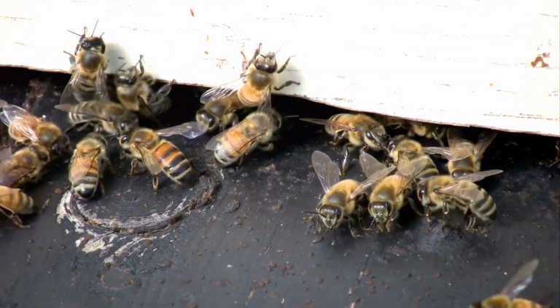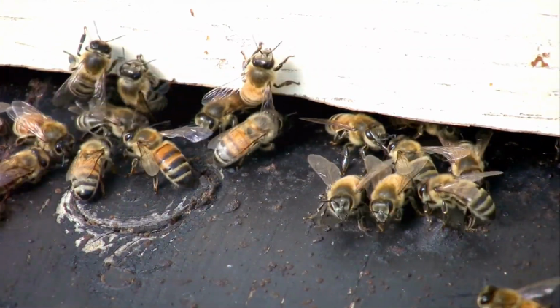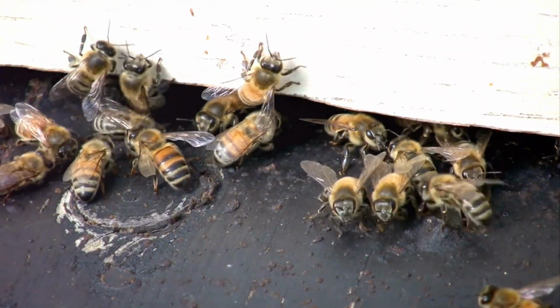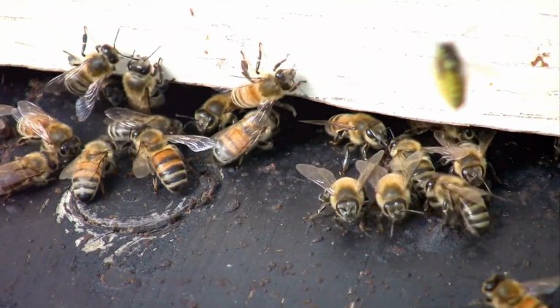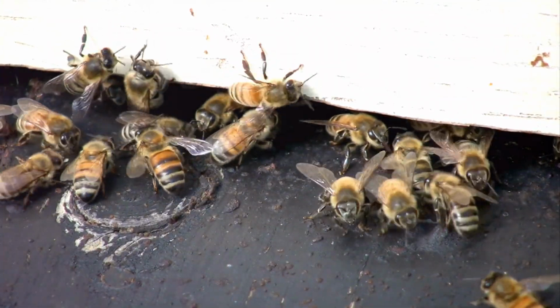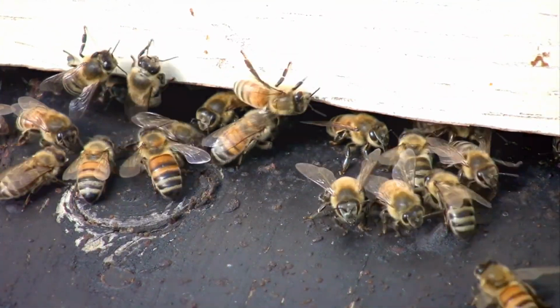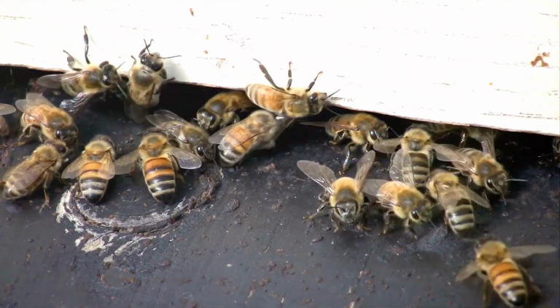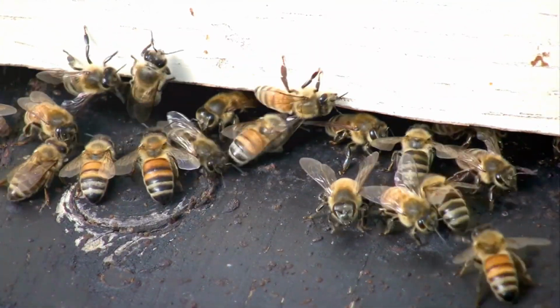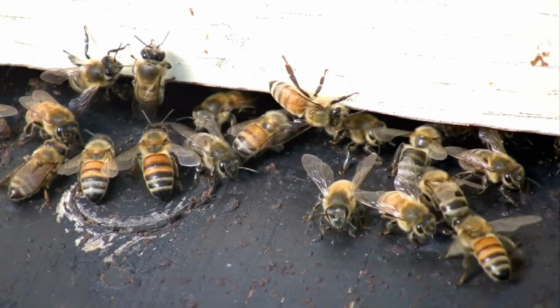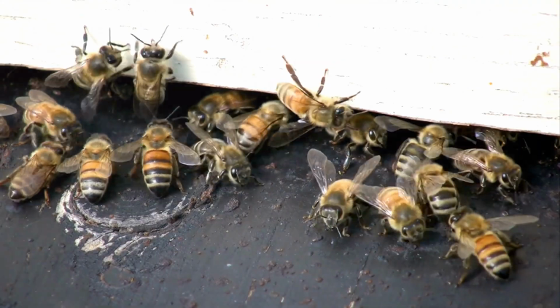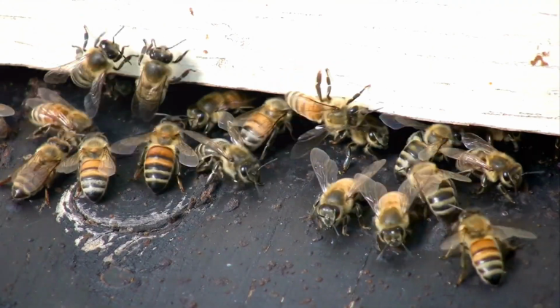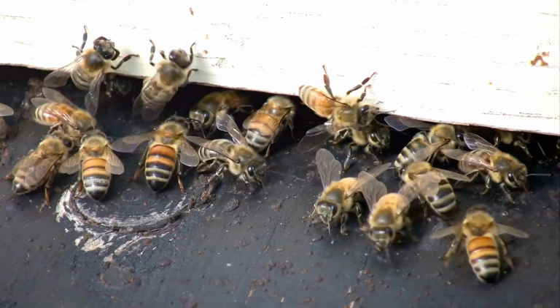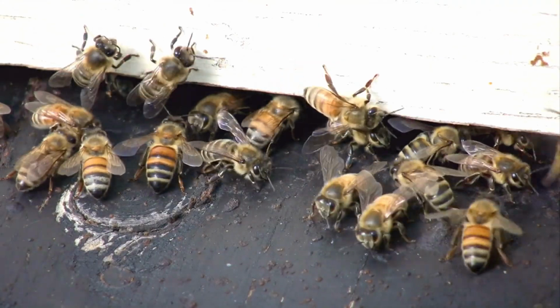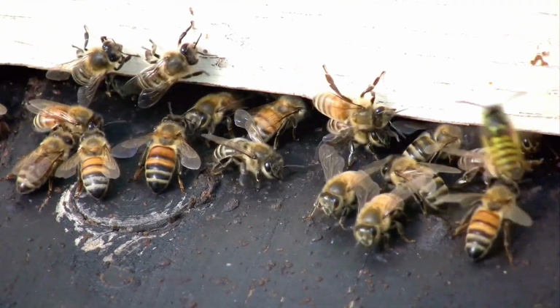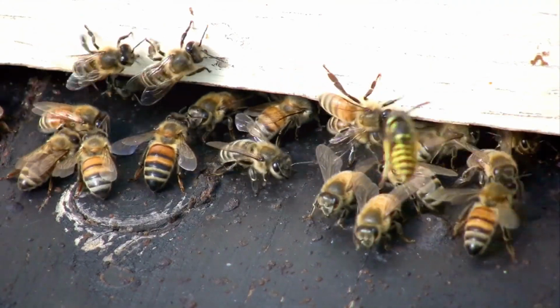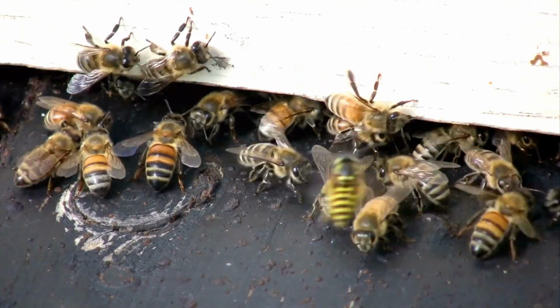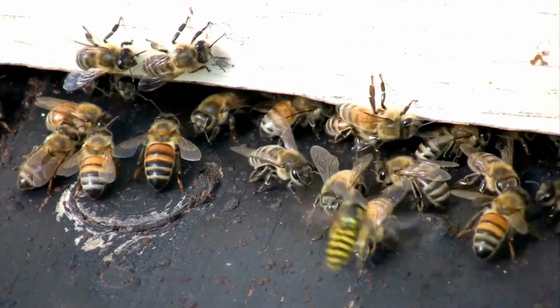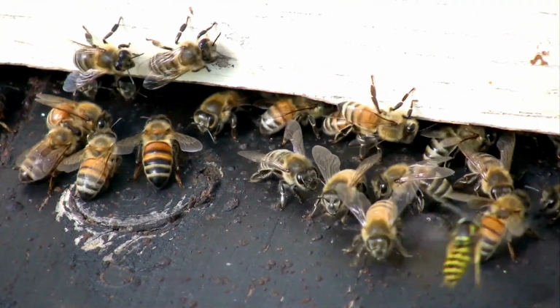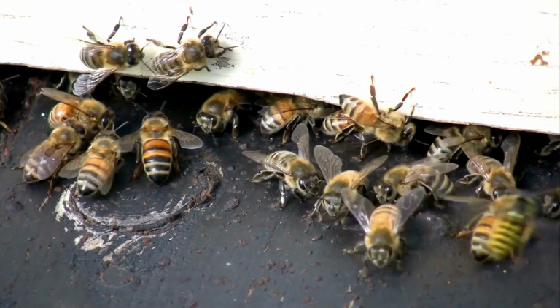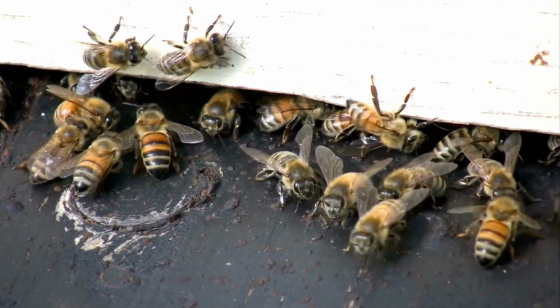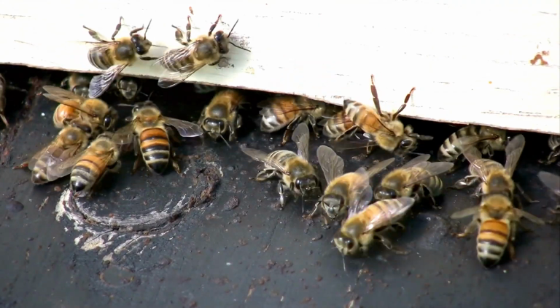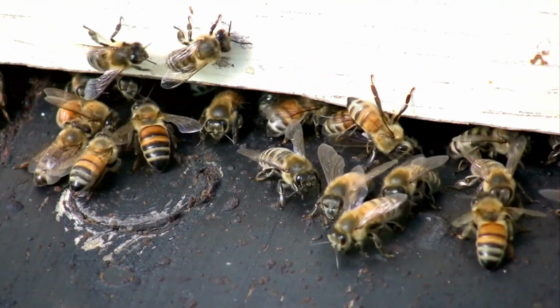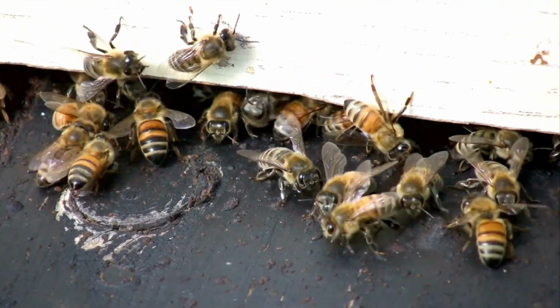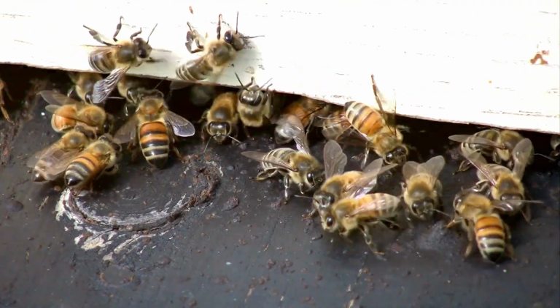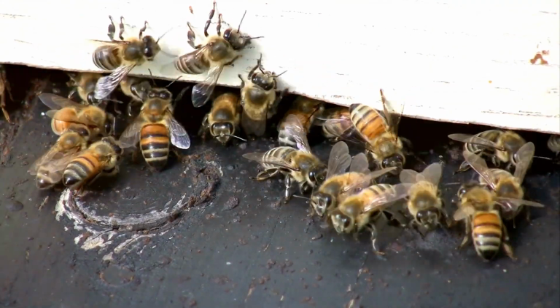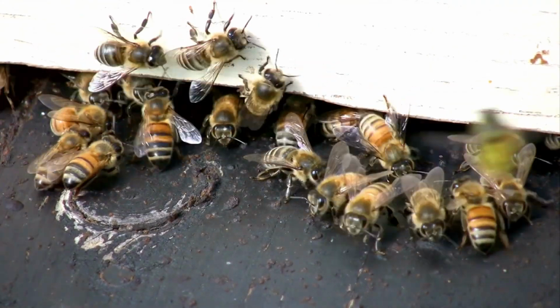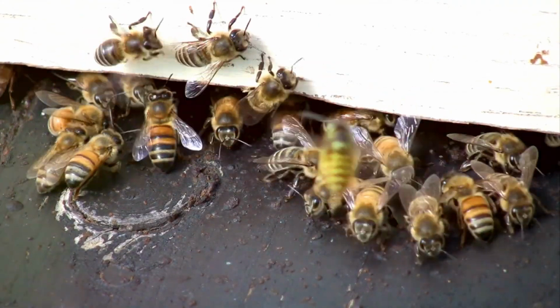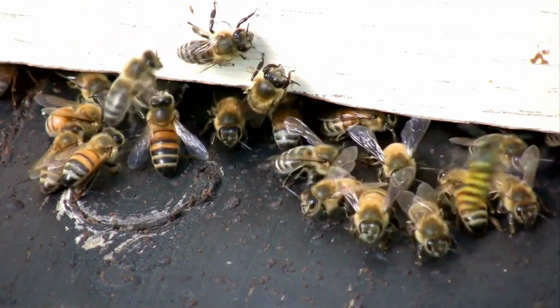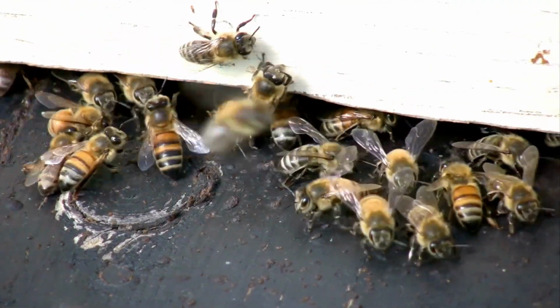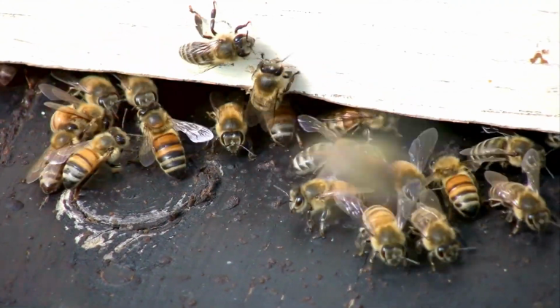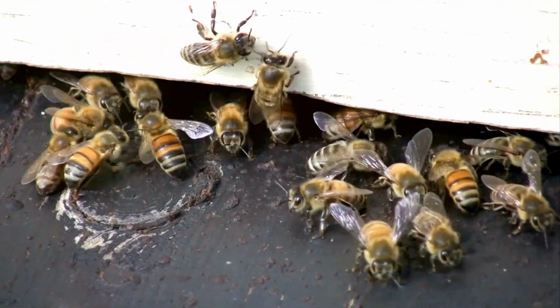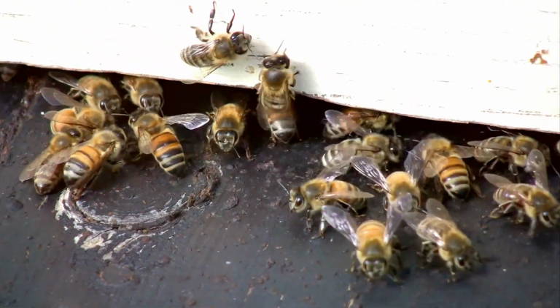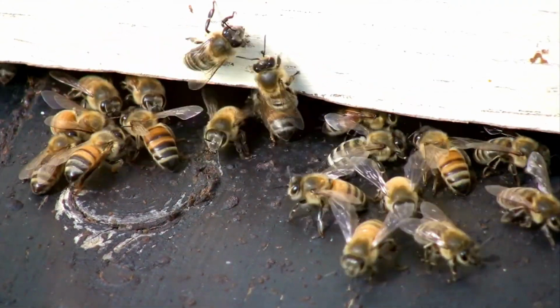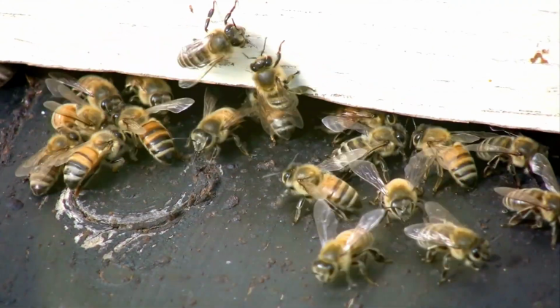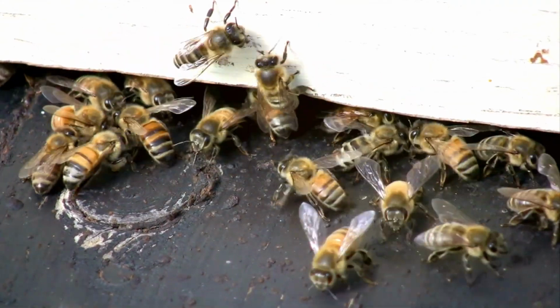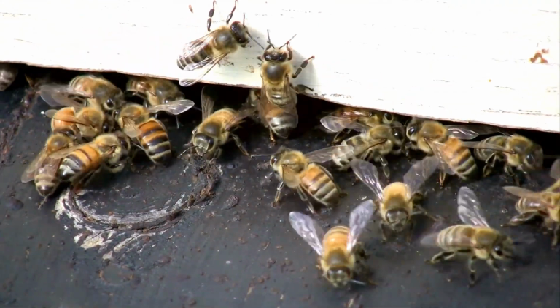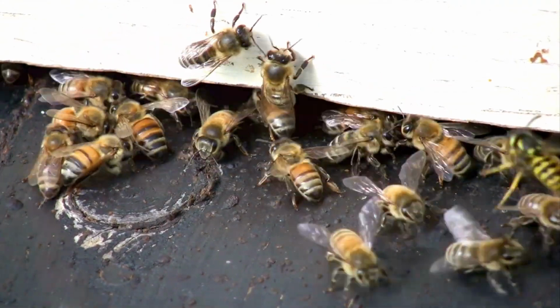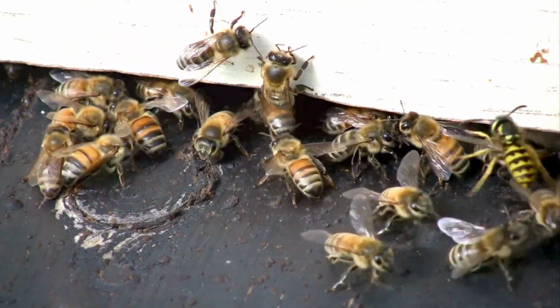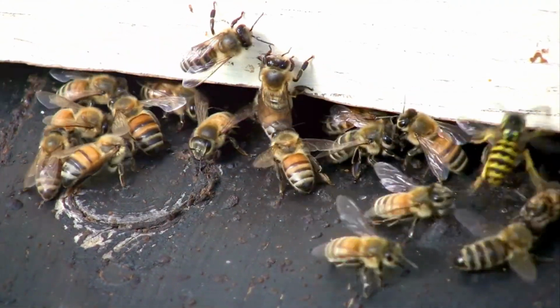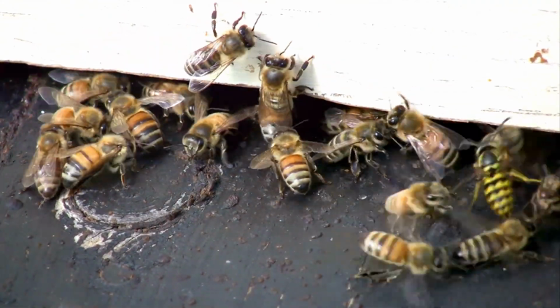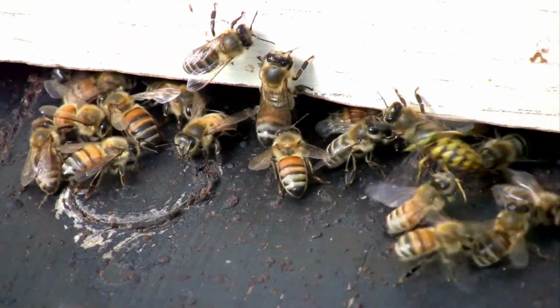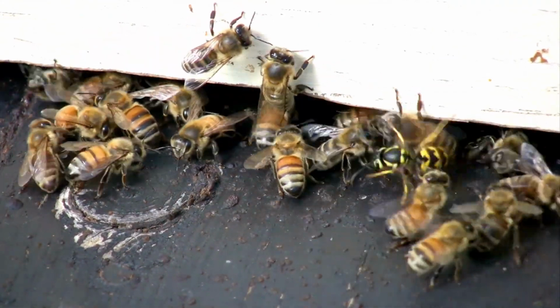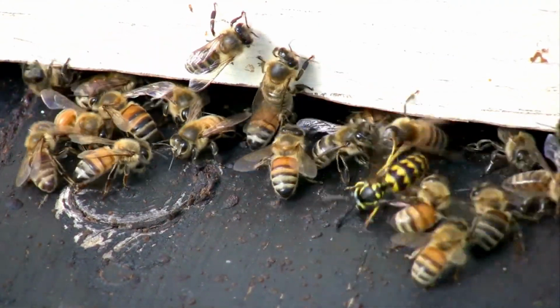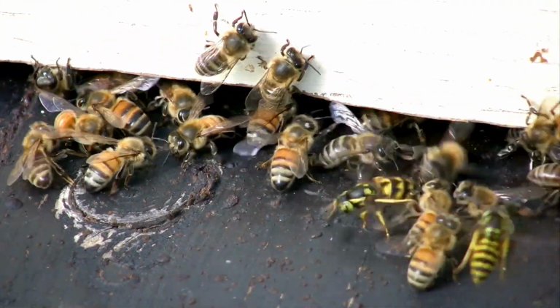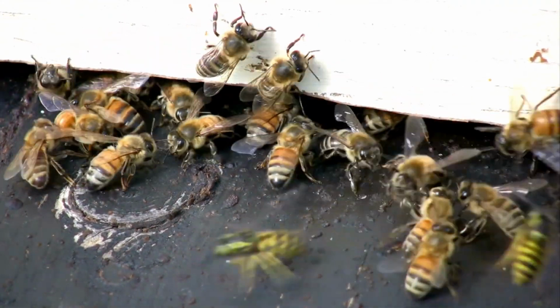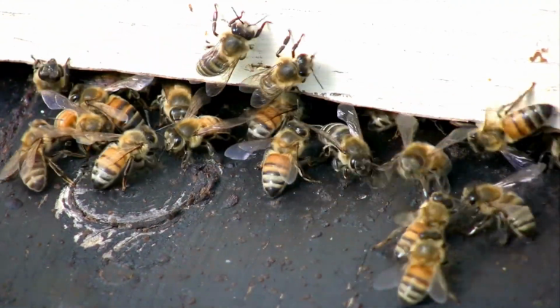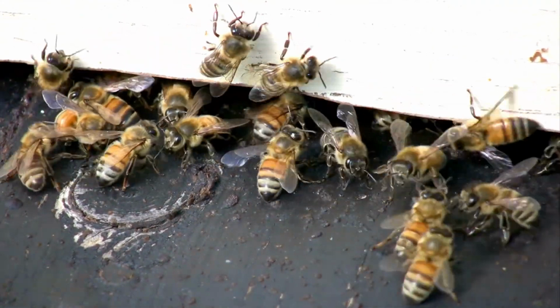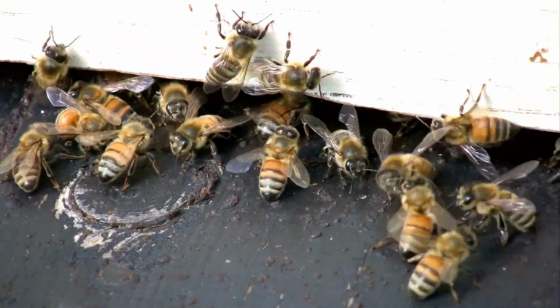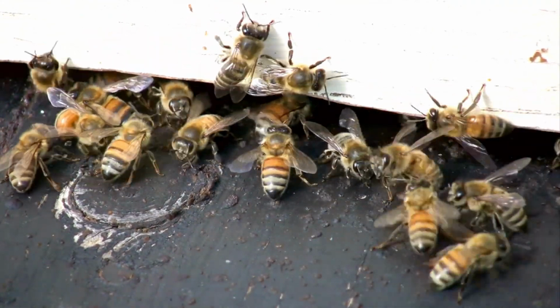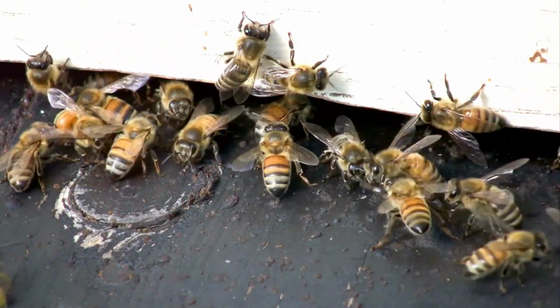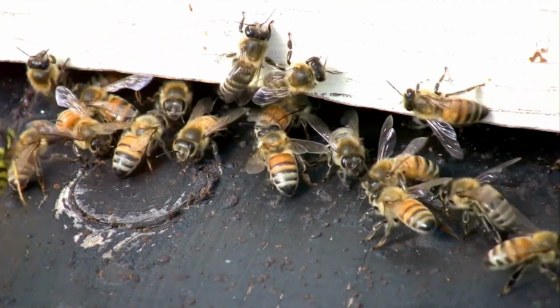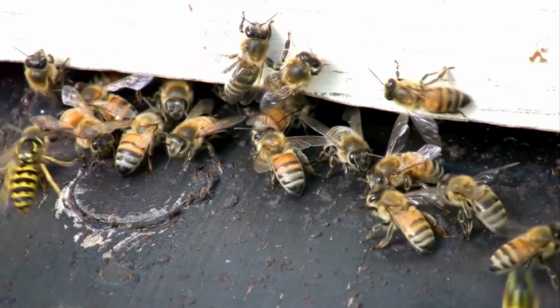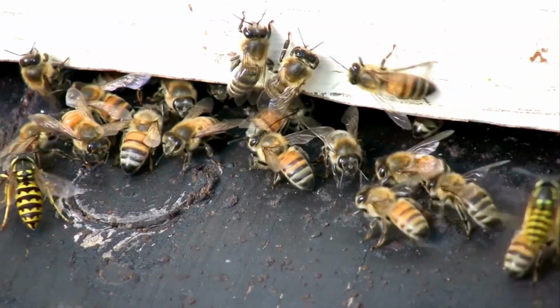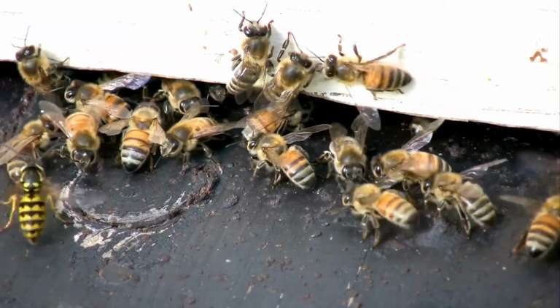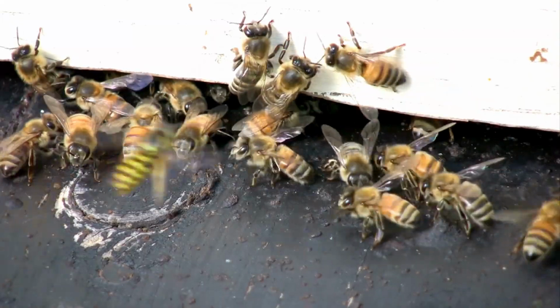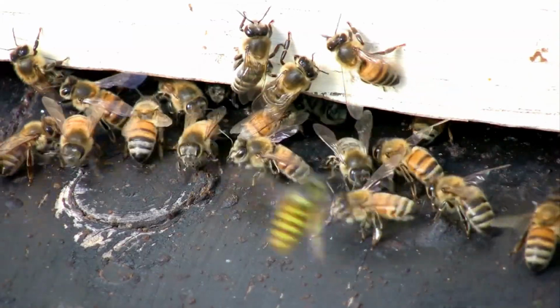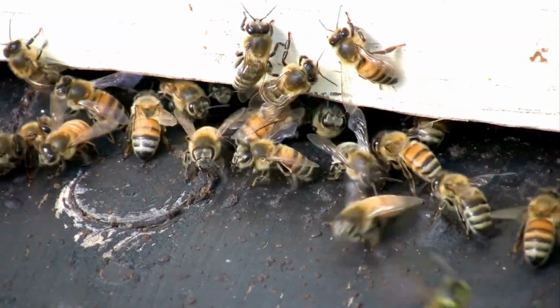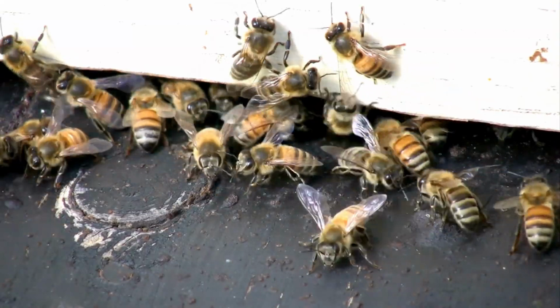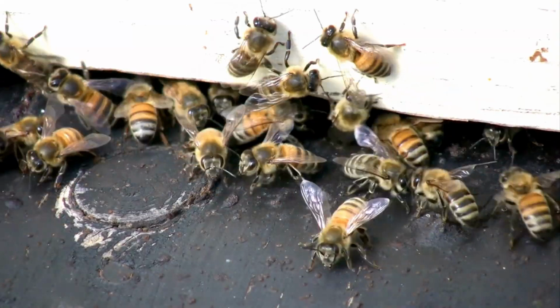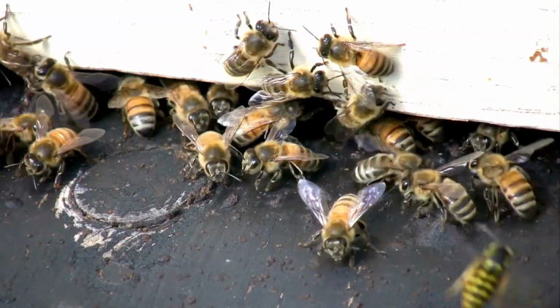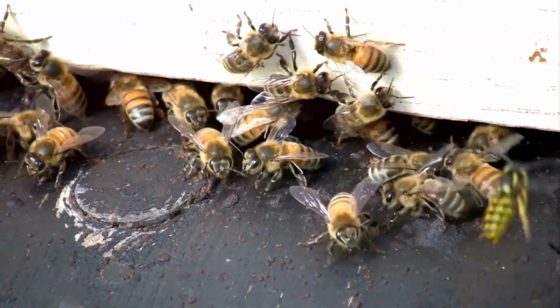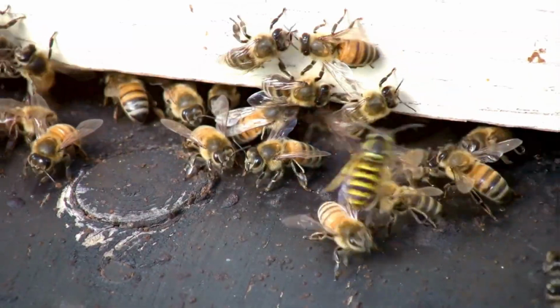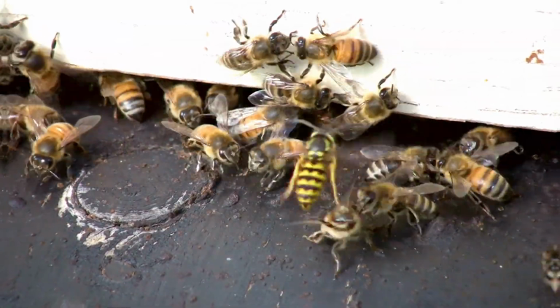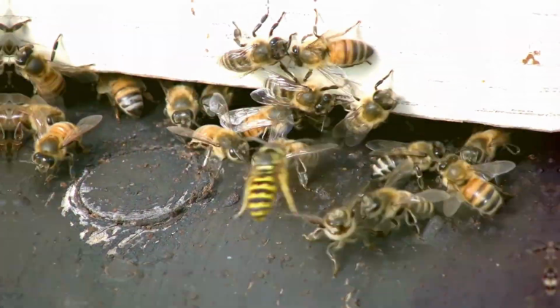Bees can't talk, but they can communicate. They do a special dance called the waggle dance — it tells other bees where to find the best flowers.